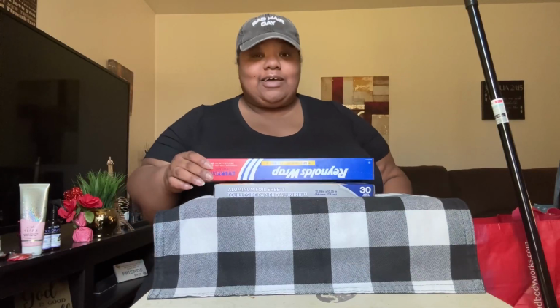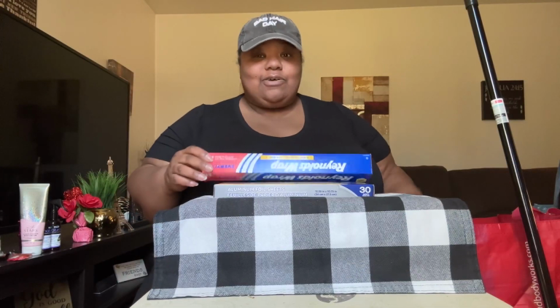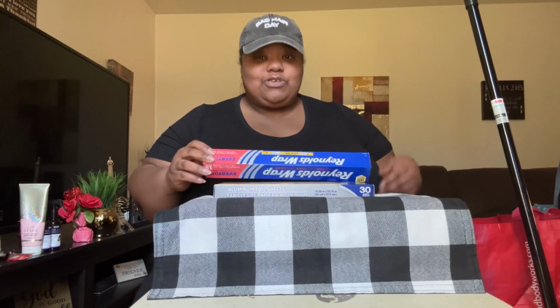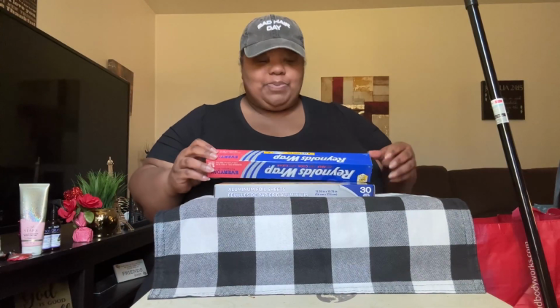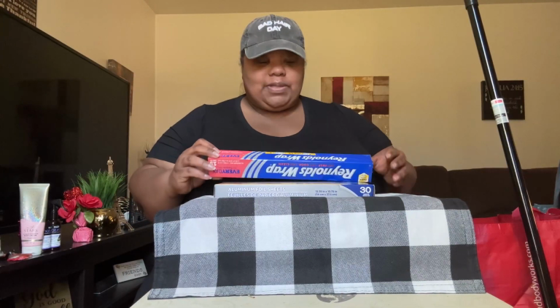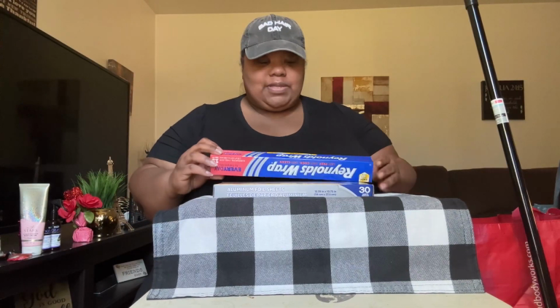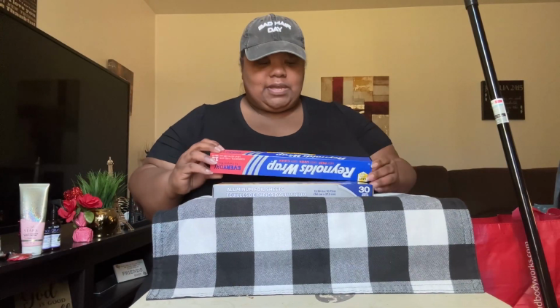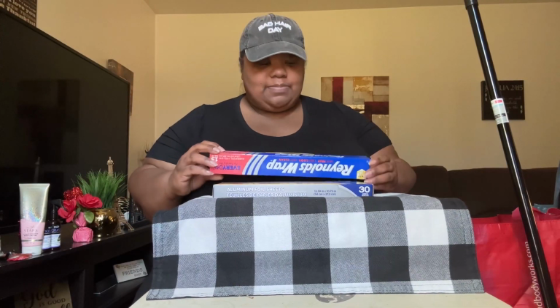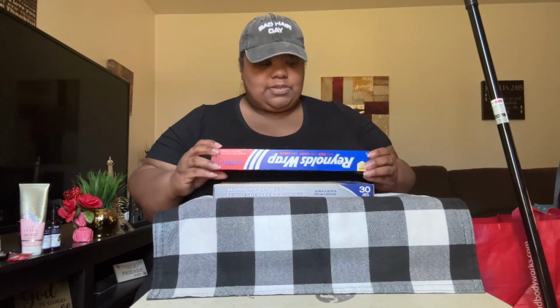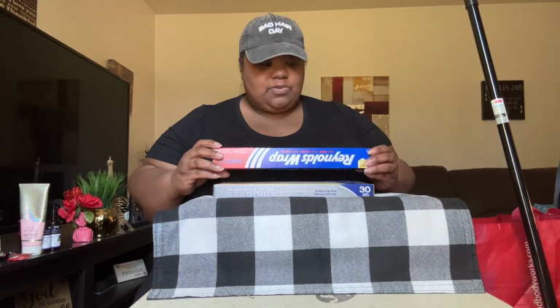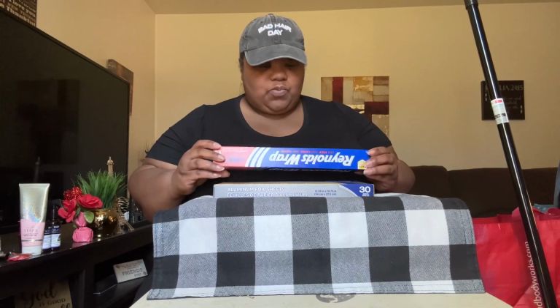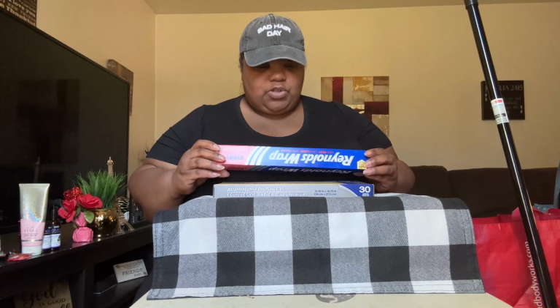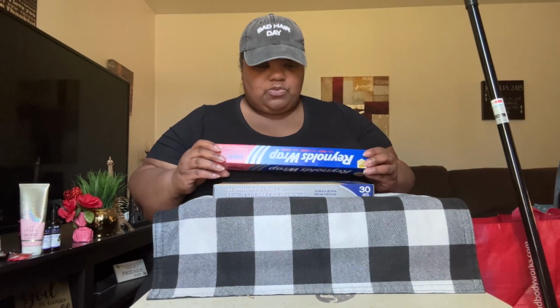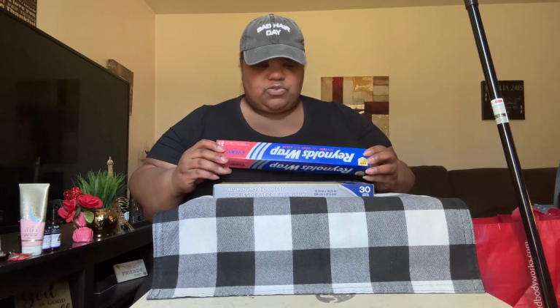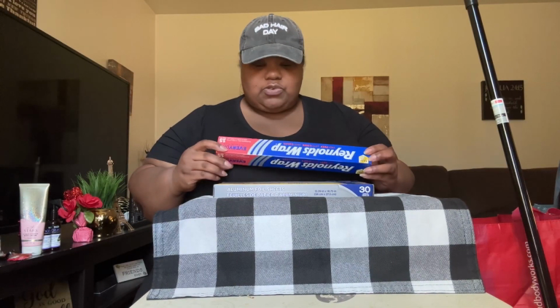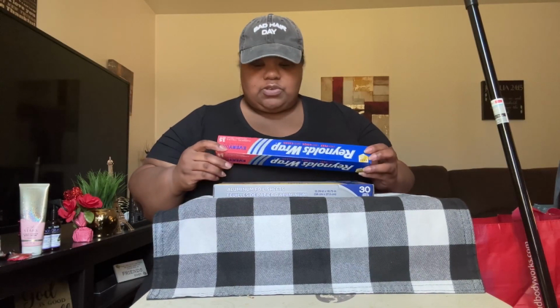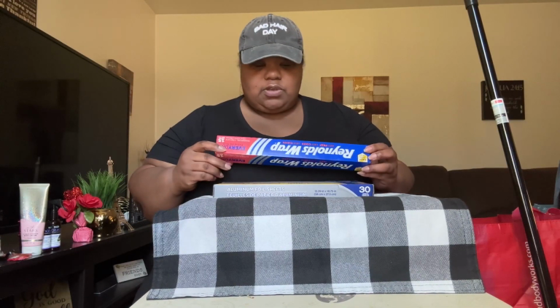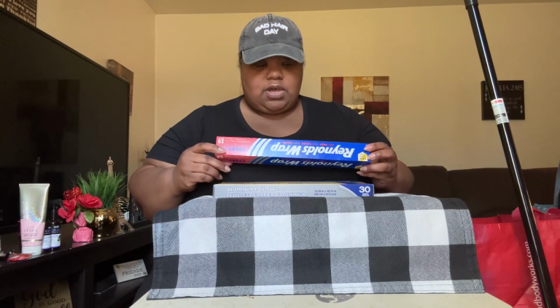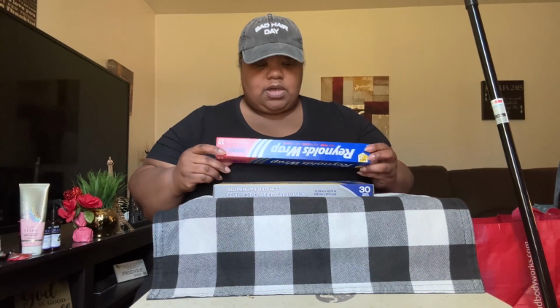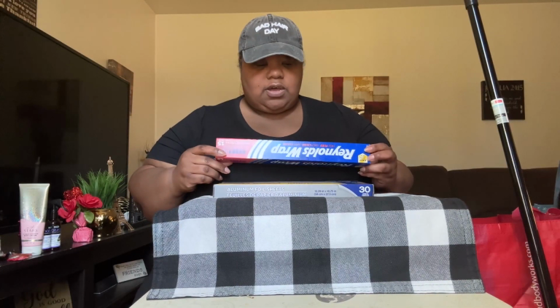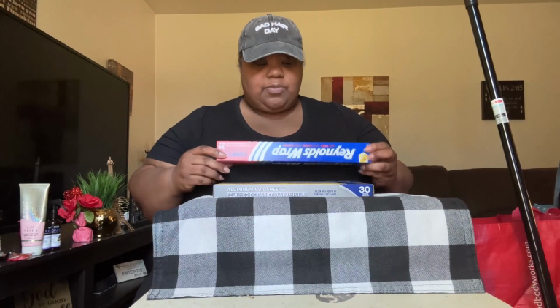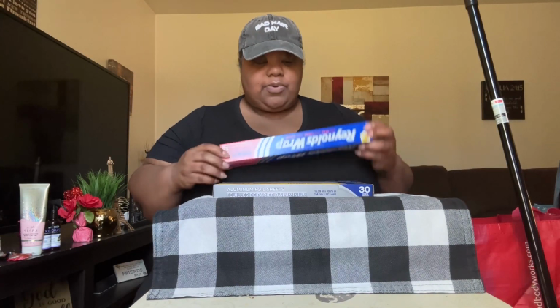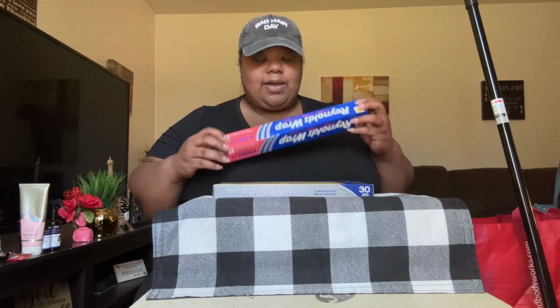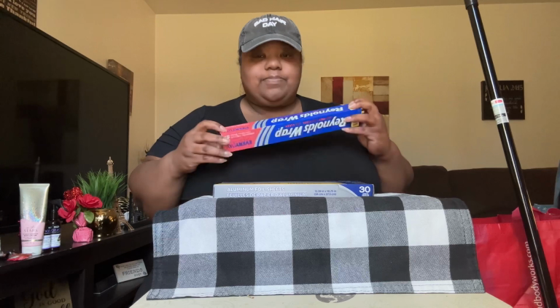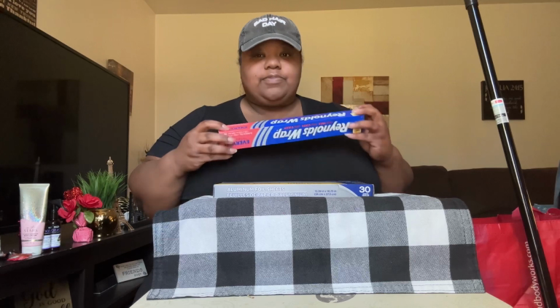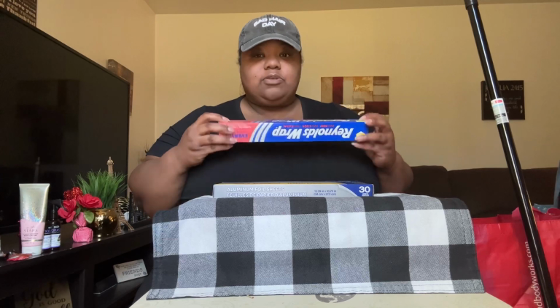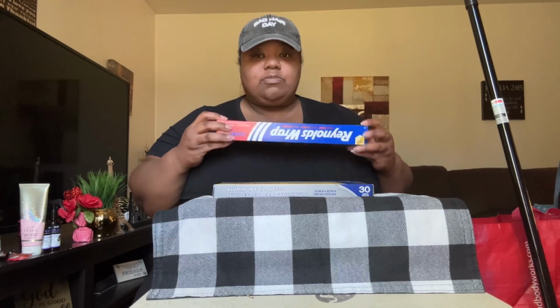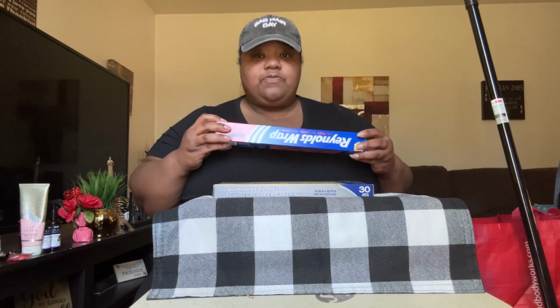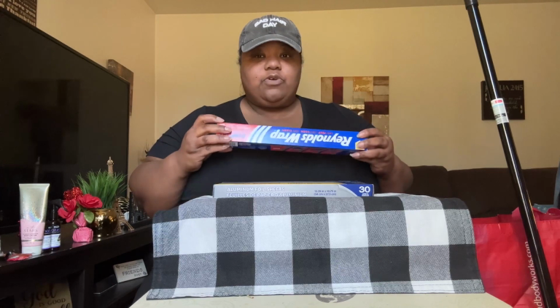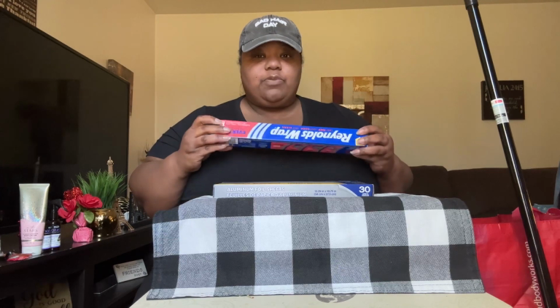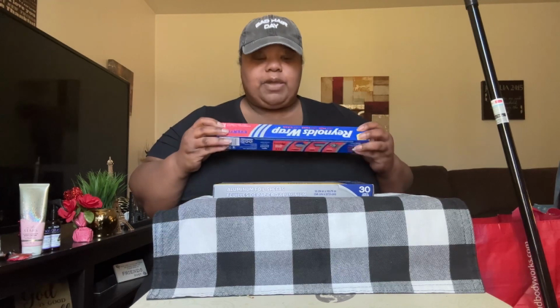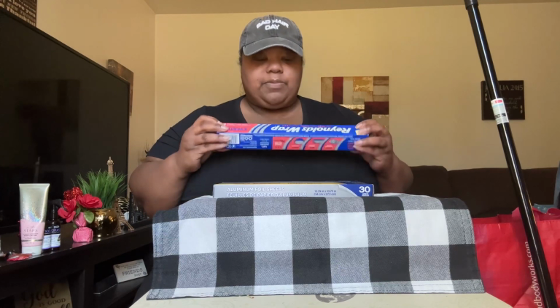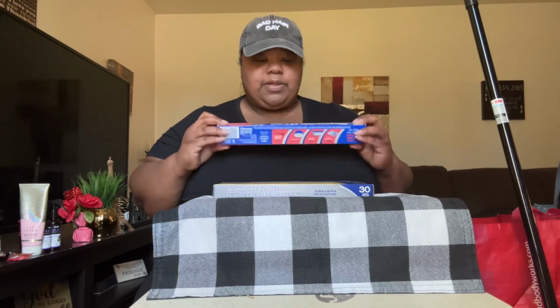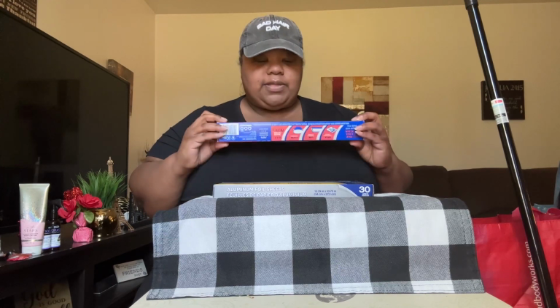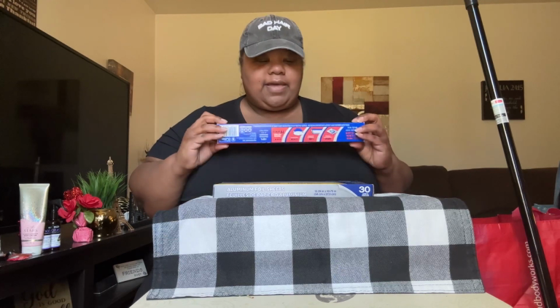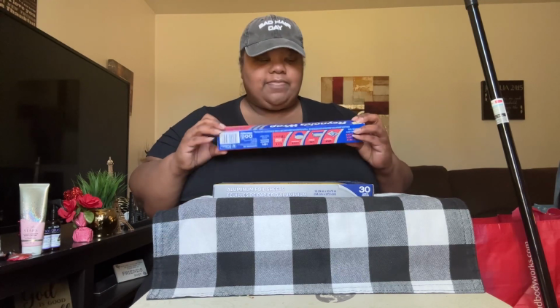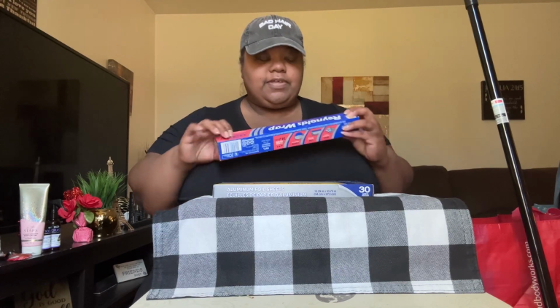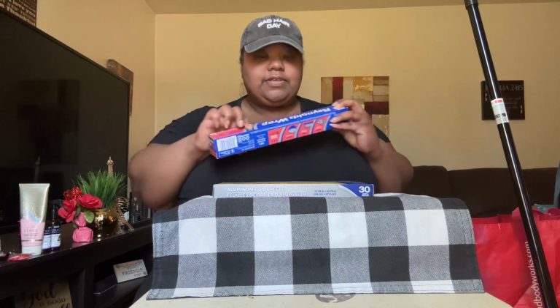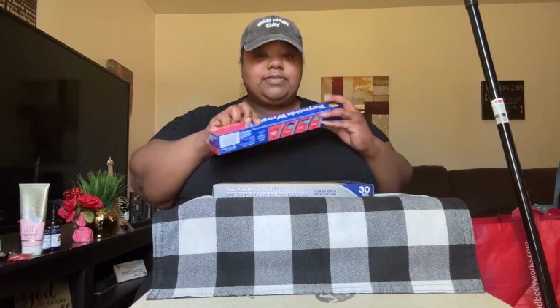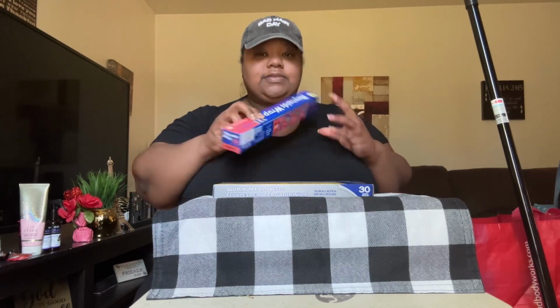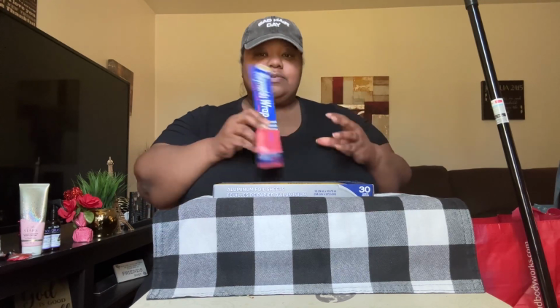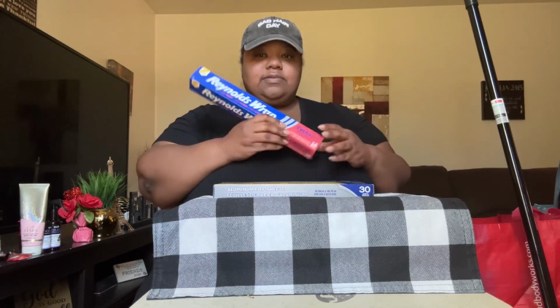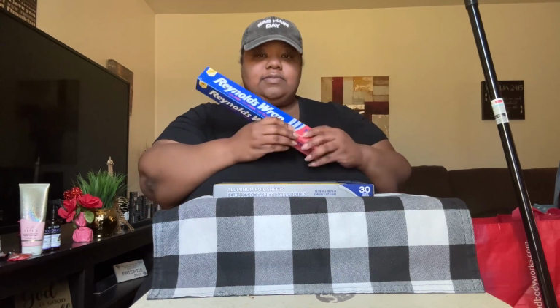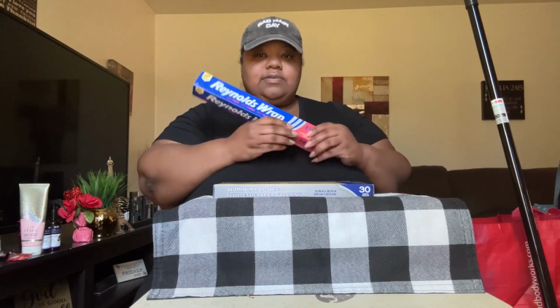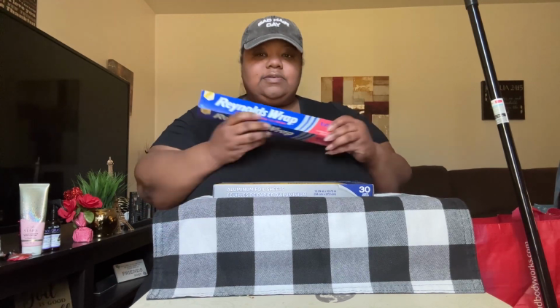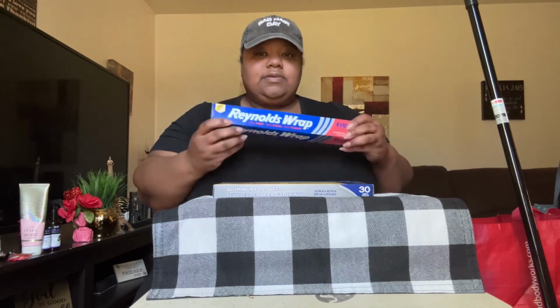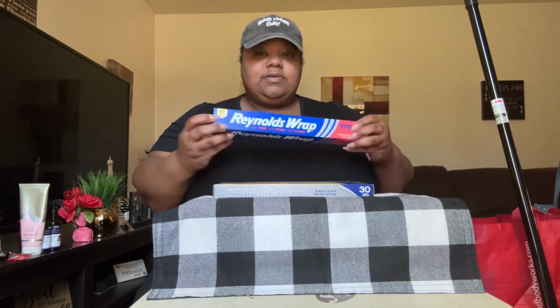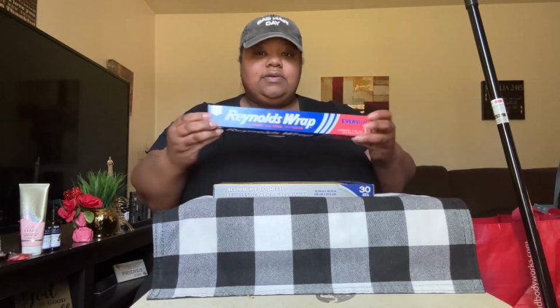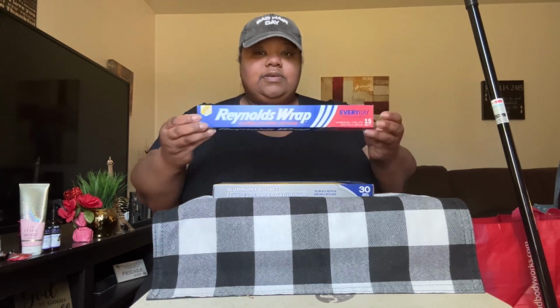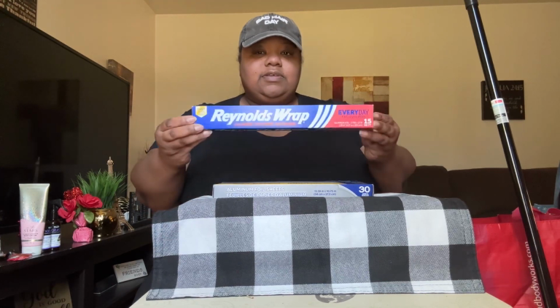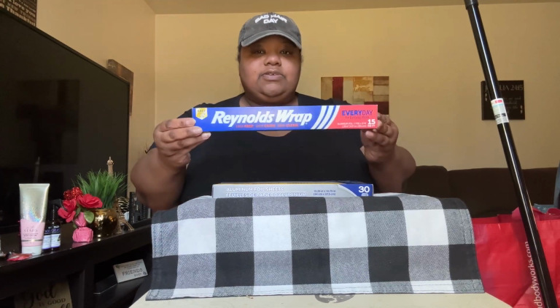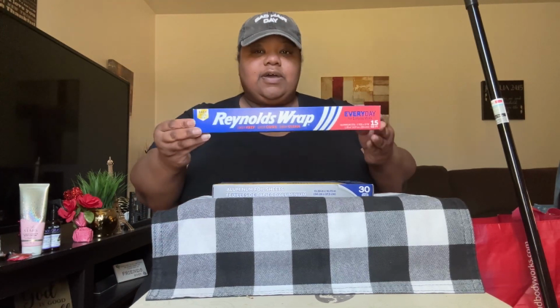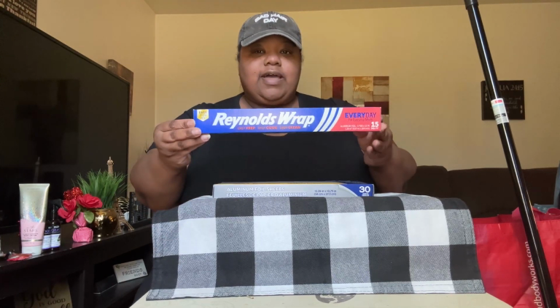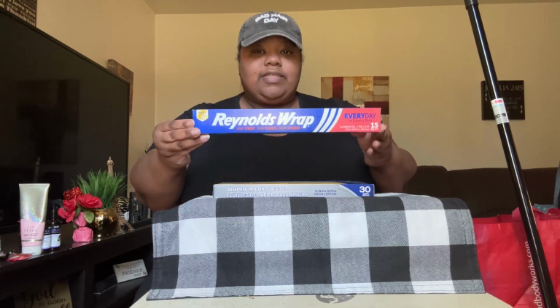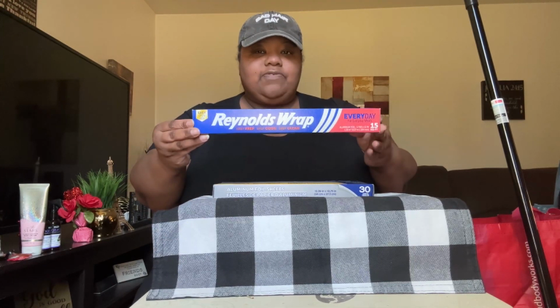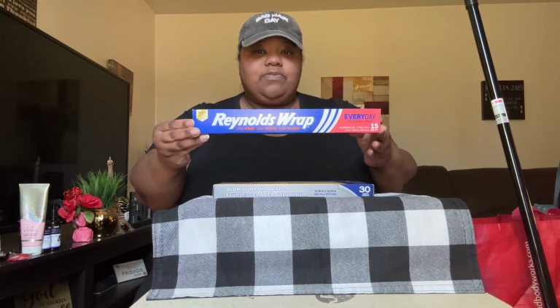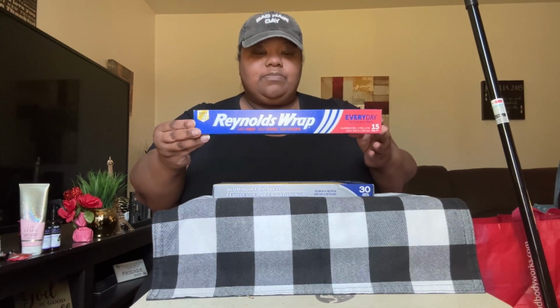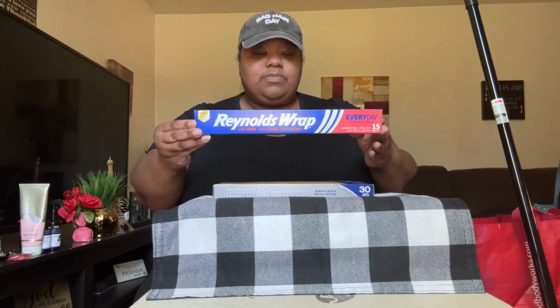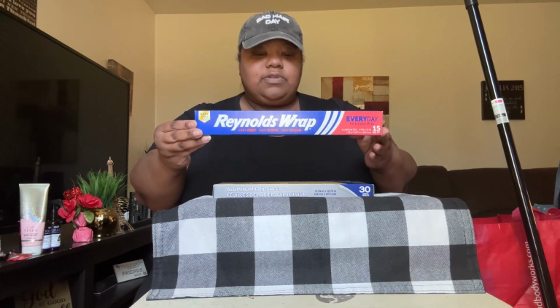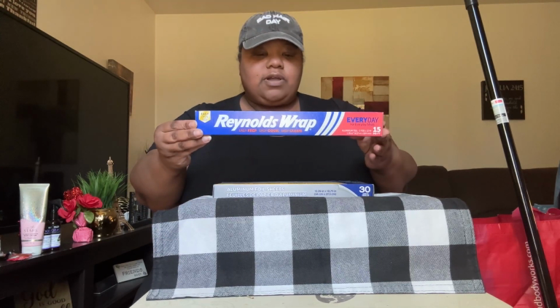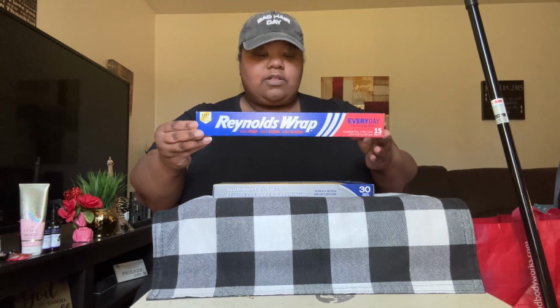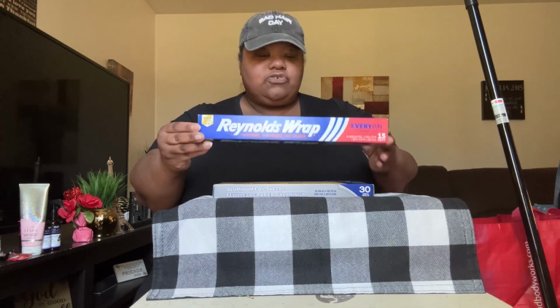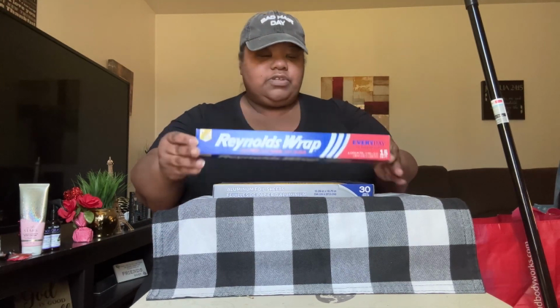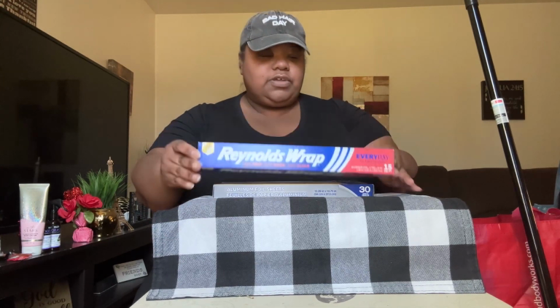I also picked up some Reynolds Wrap aluminum foil paper — they did have this. So I got this from Dollar Tree today.